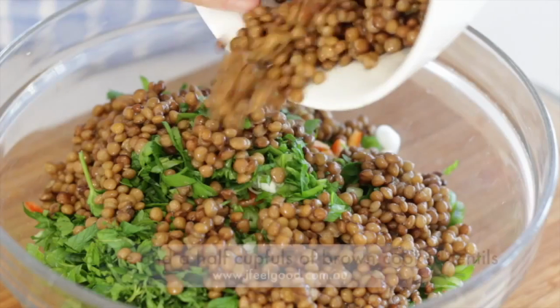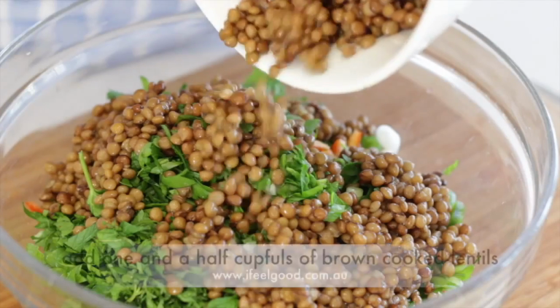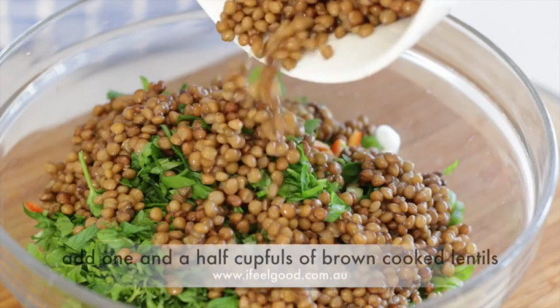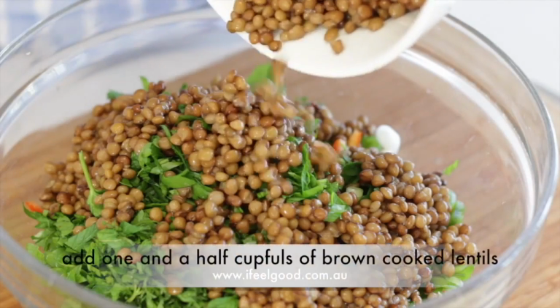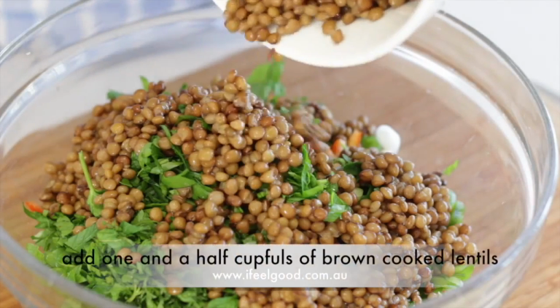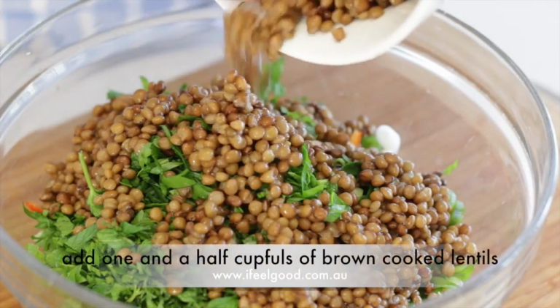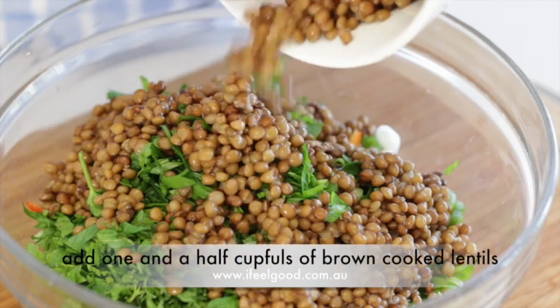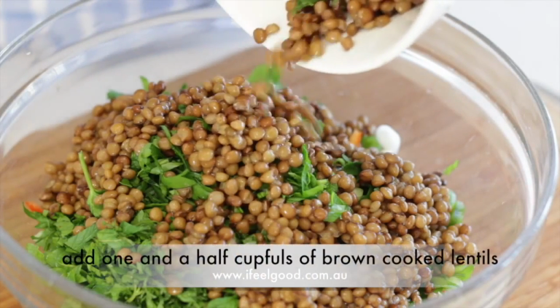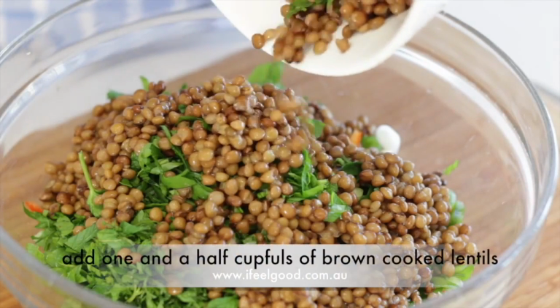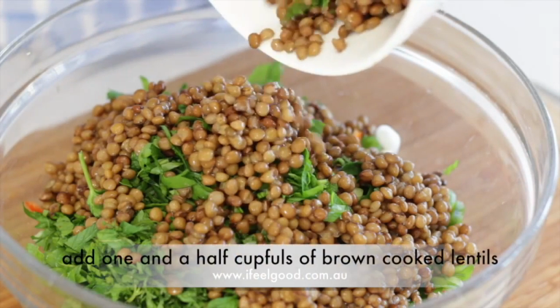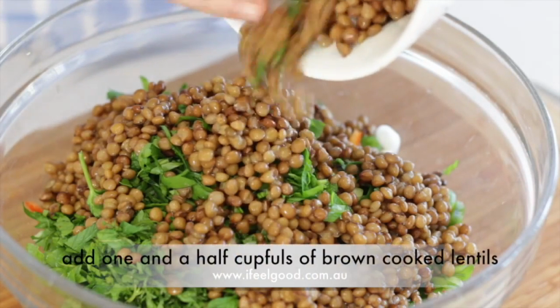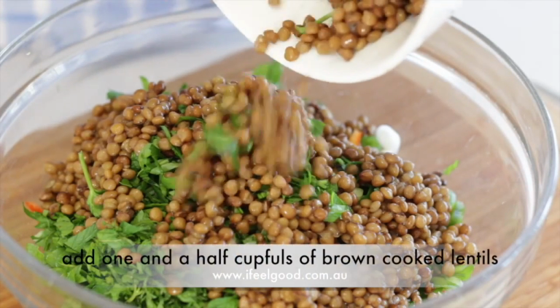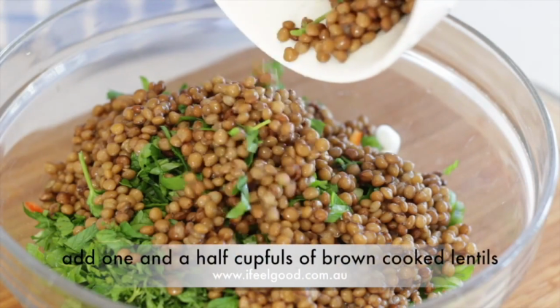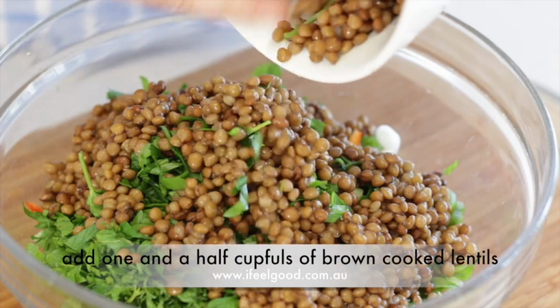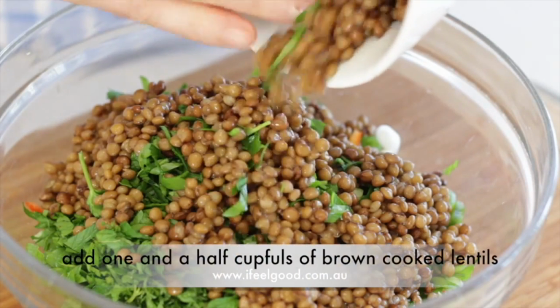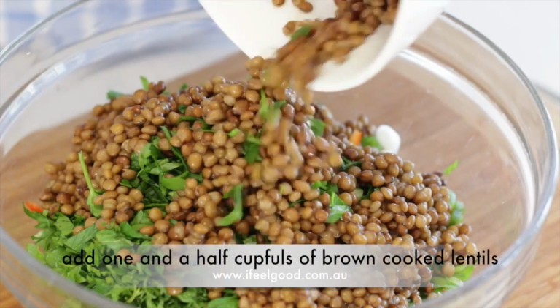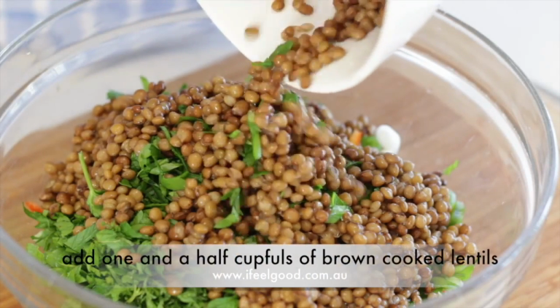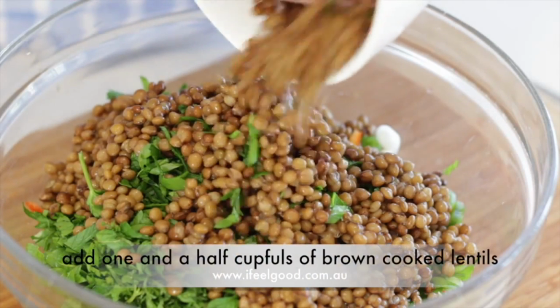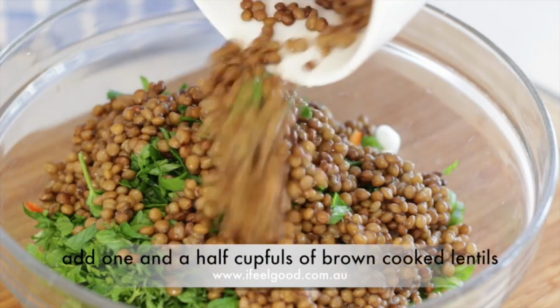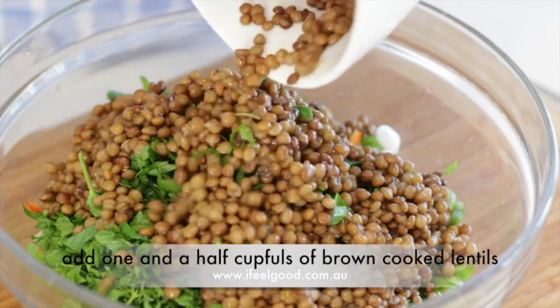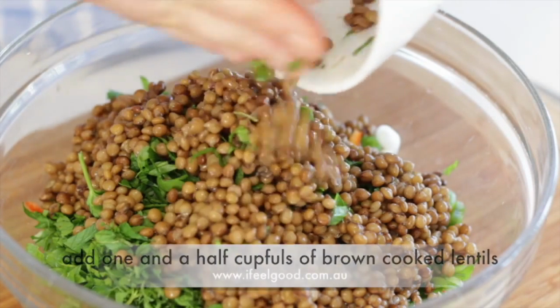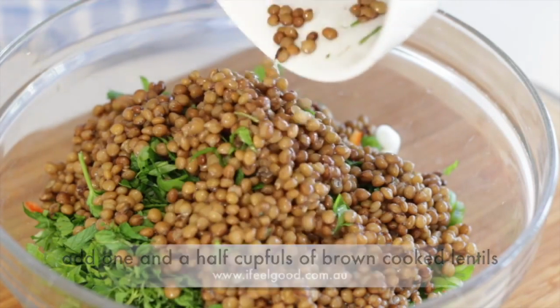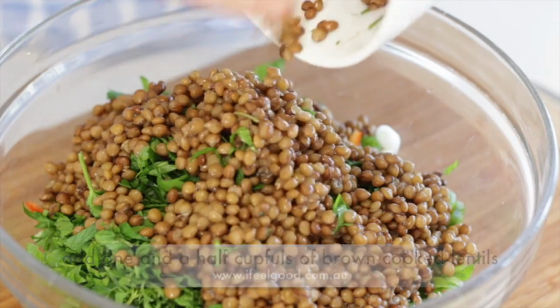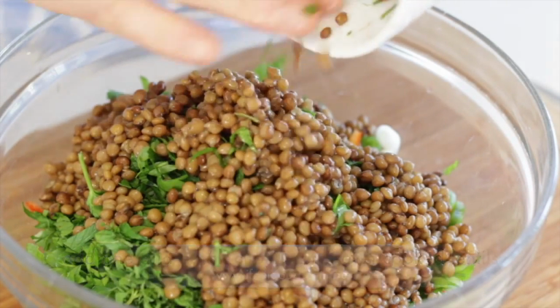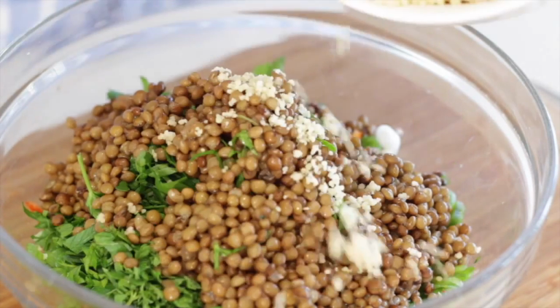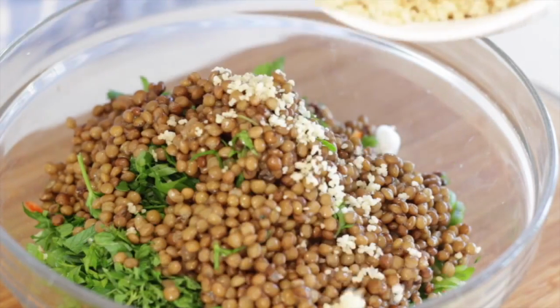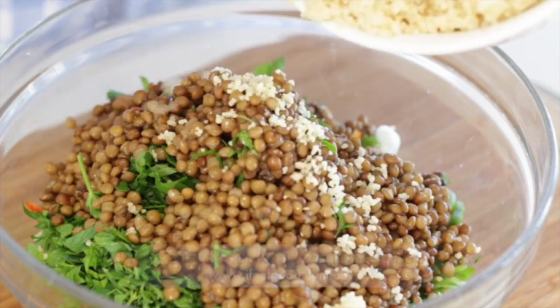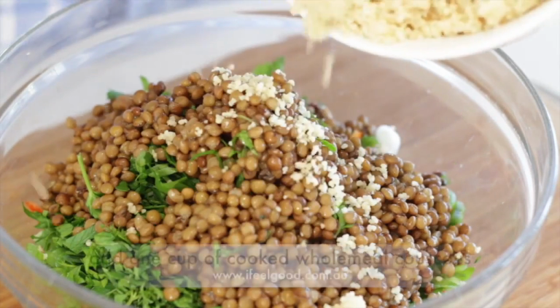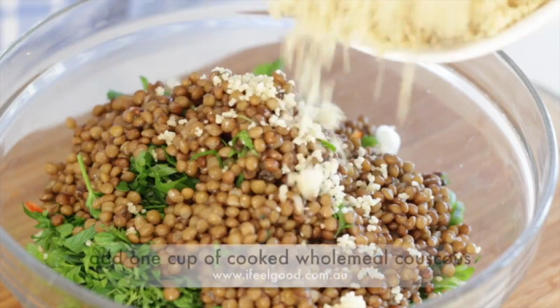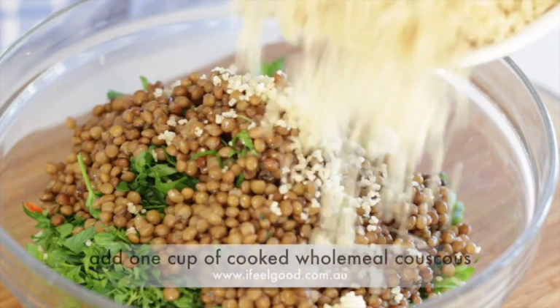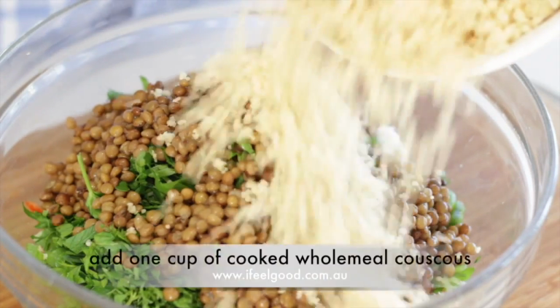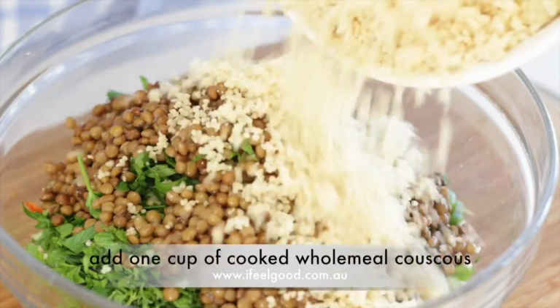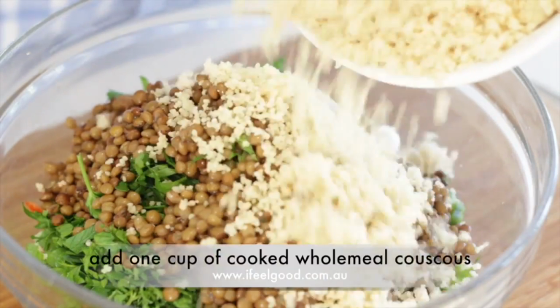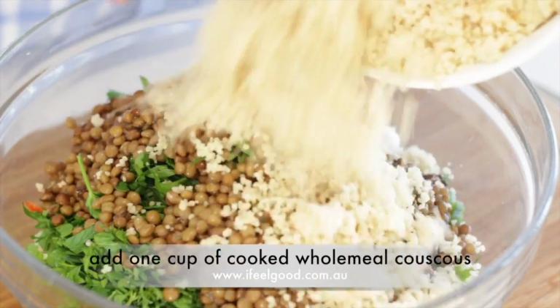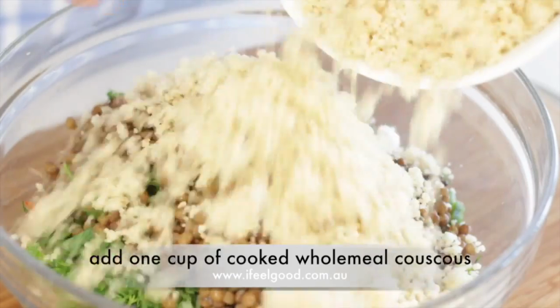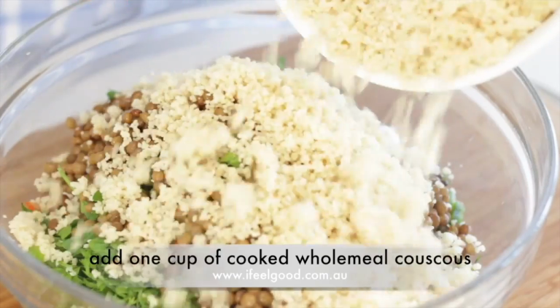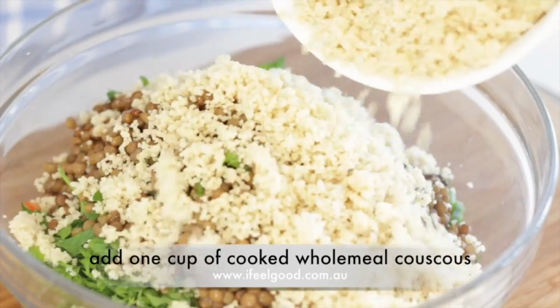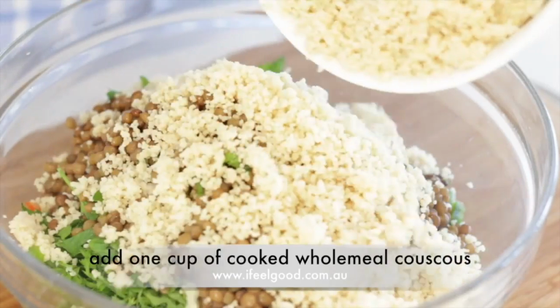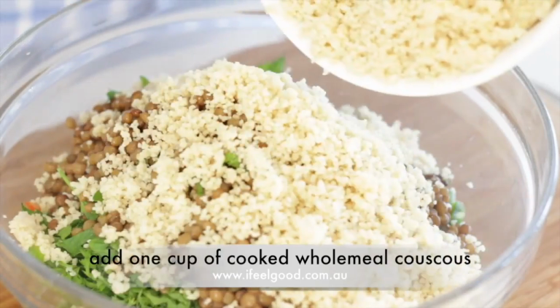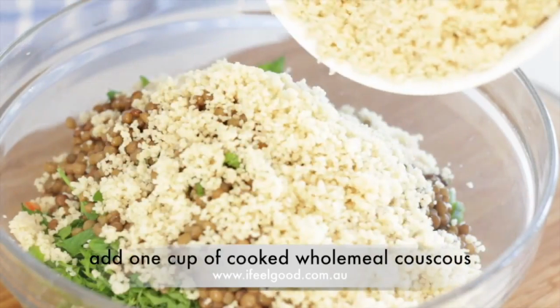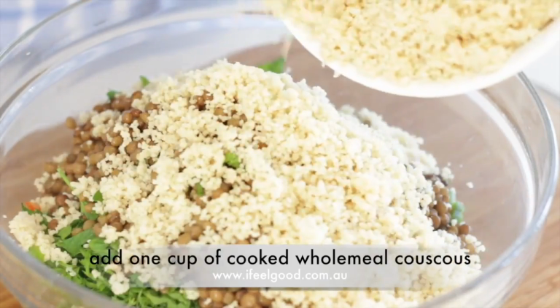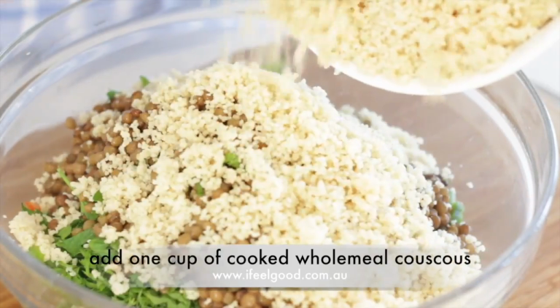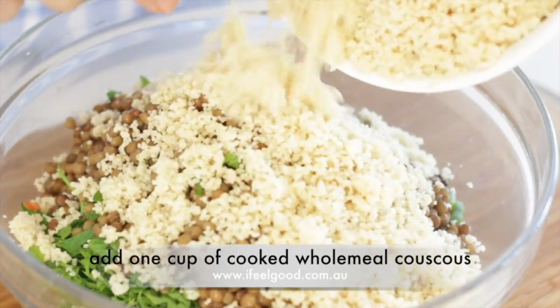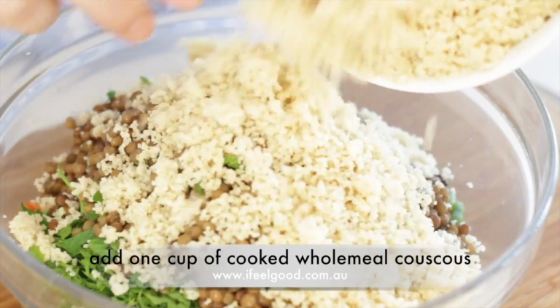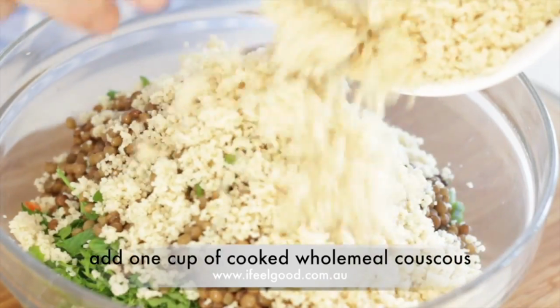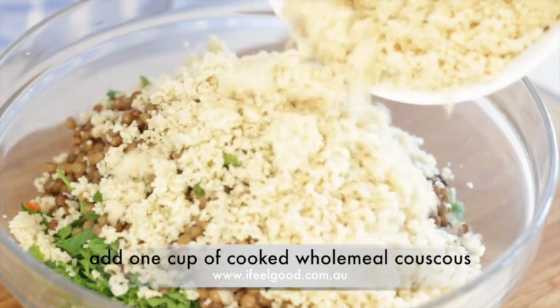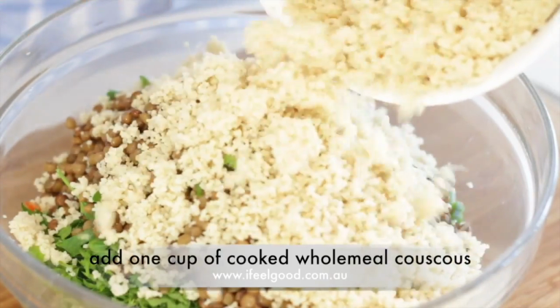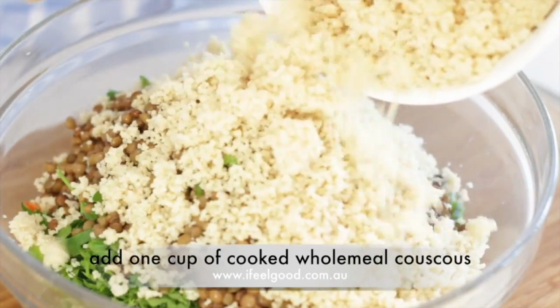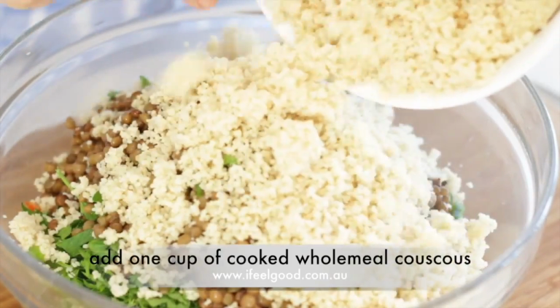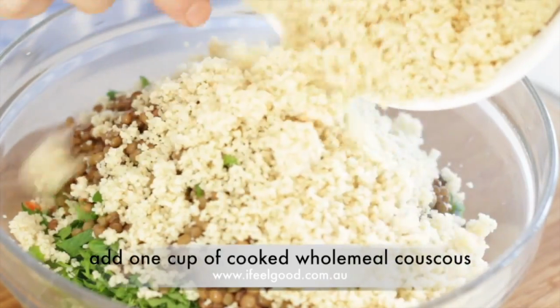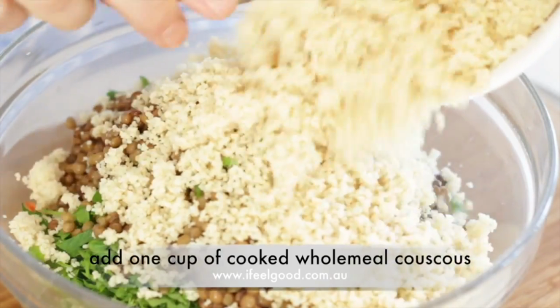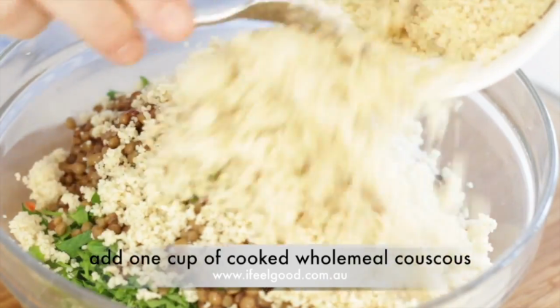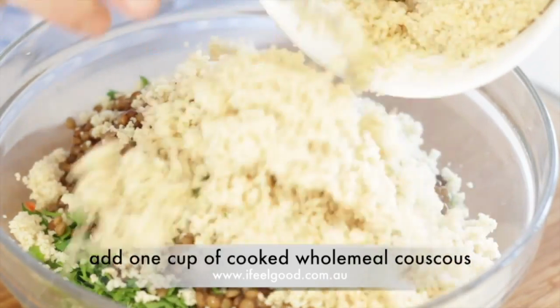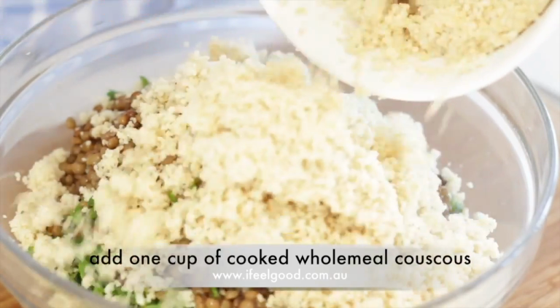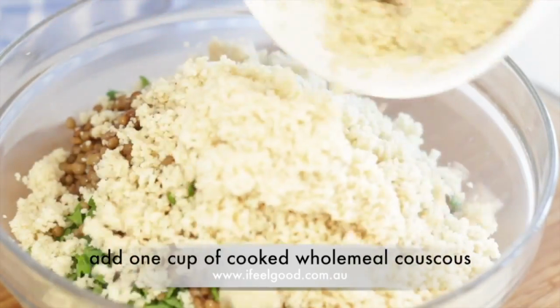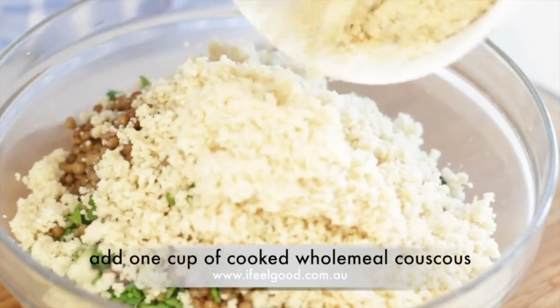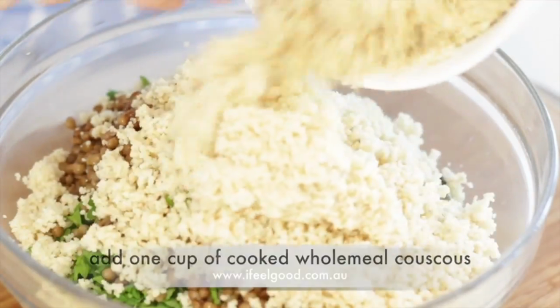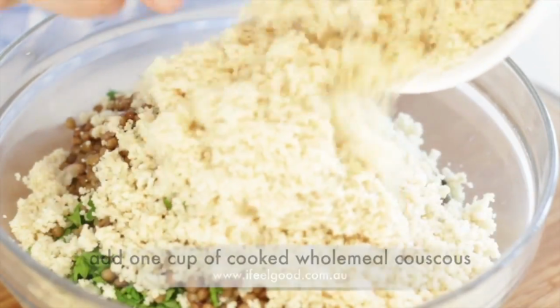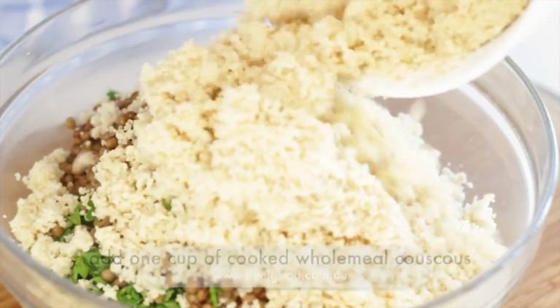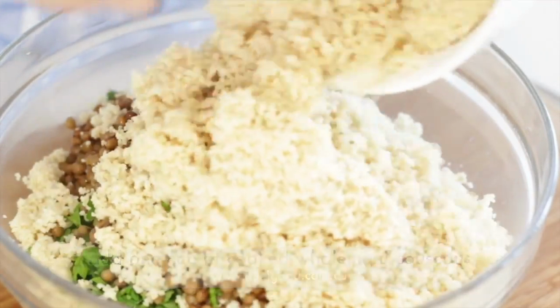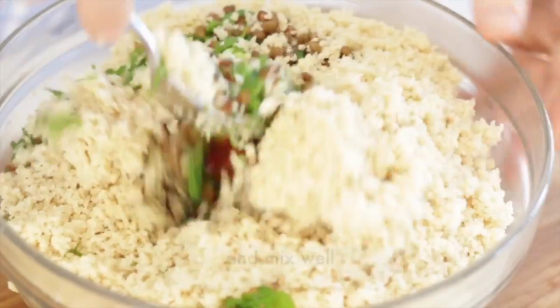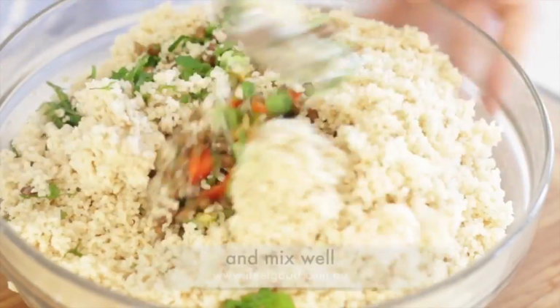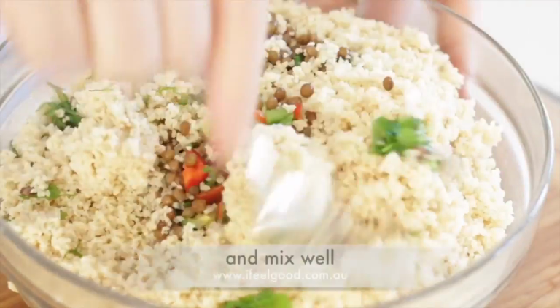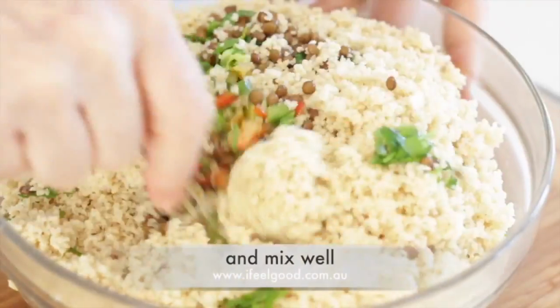Add one and a half cups of cooked brown lentils. Add one cup of cooked wholemeal couscous. Mix well.